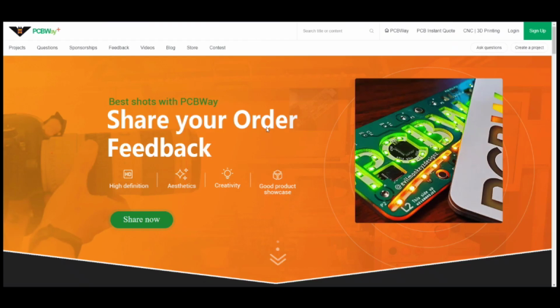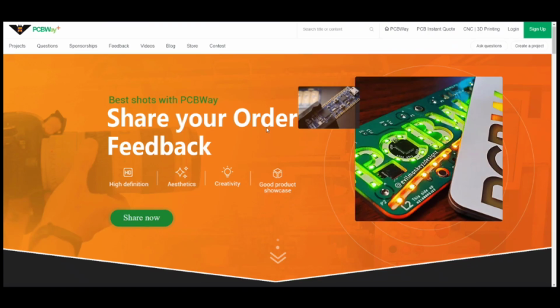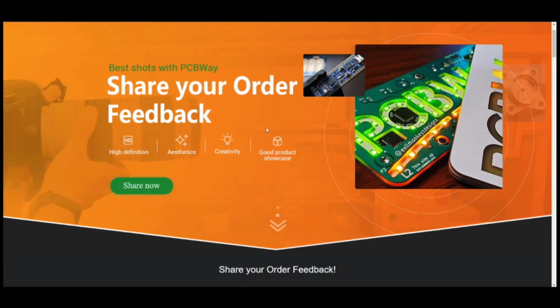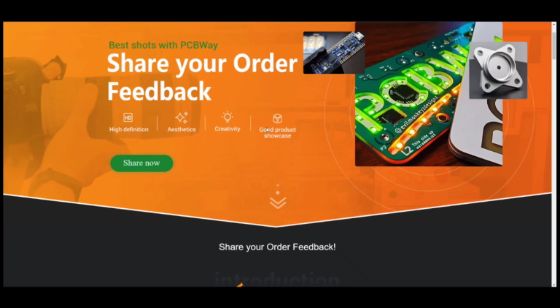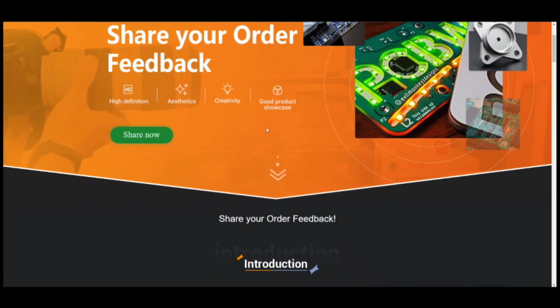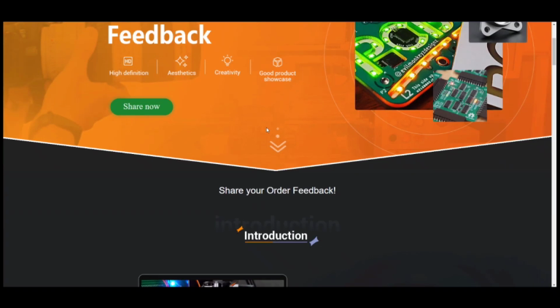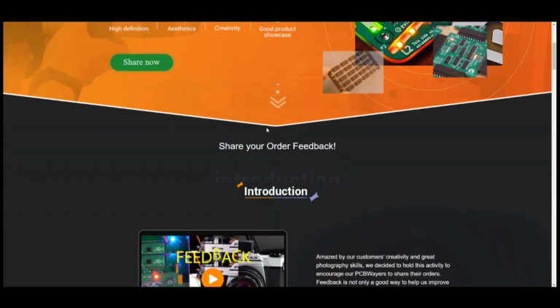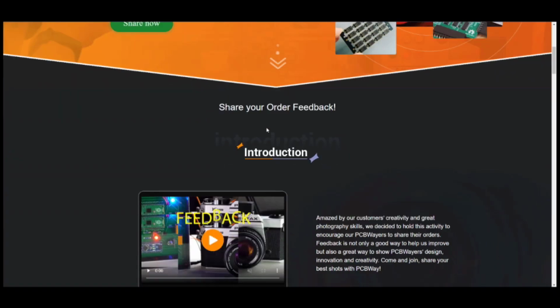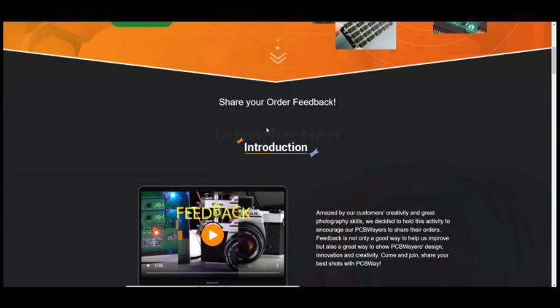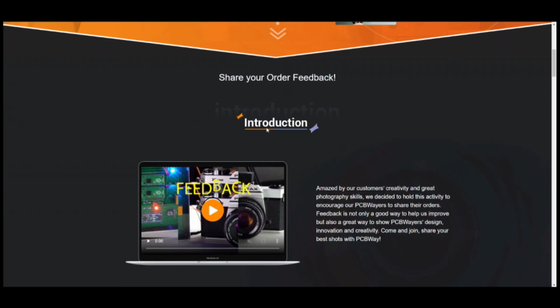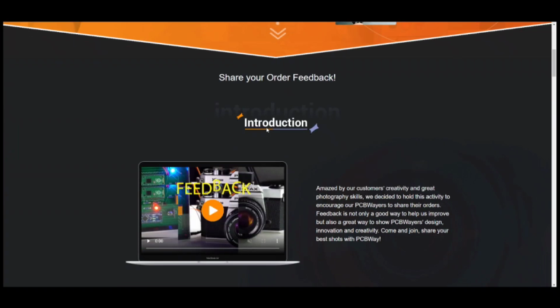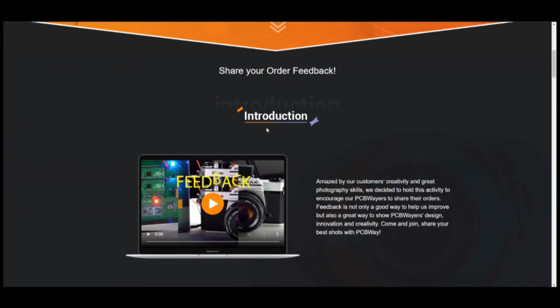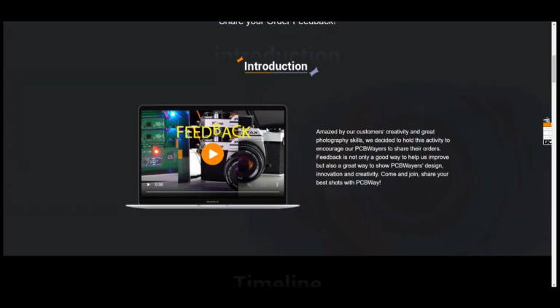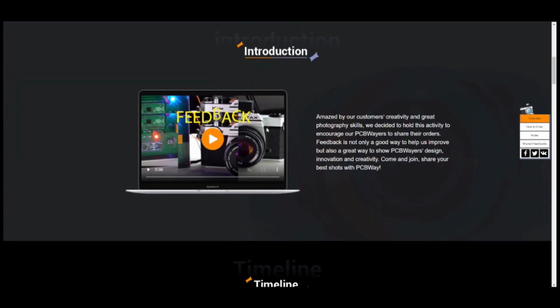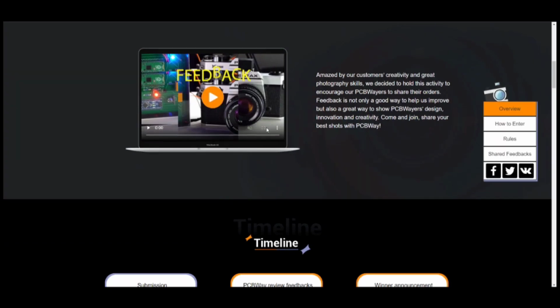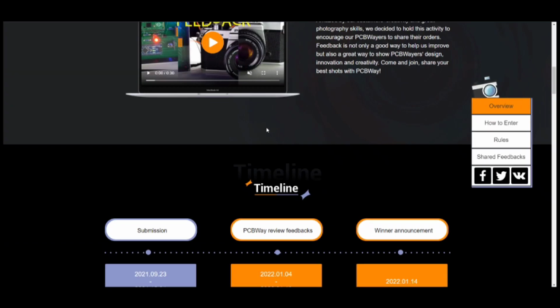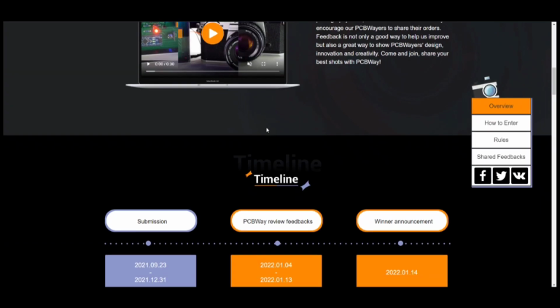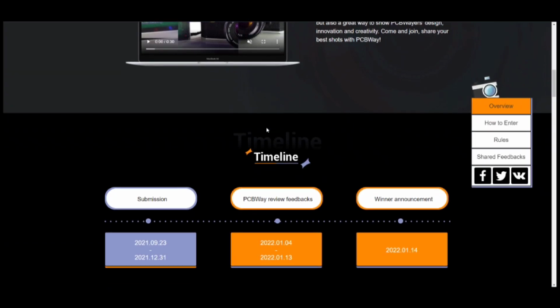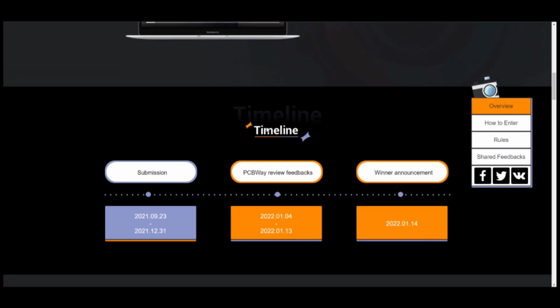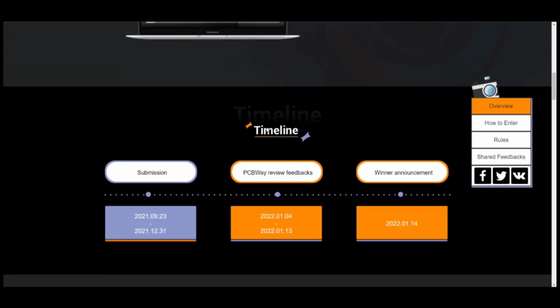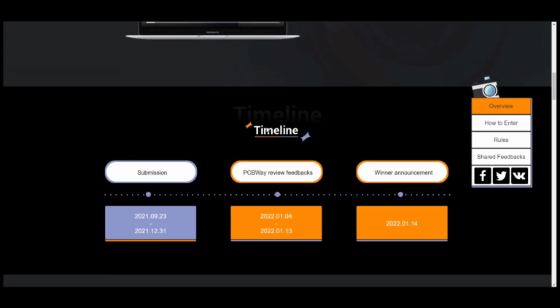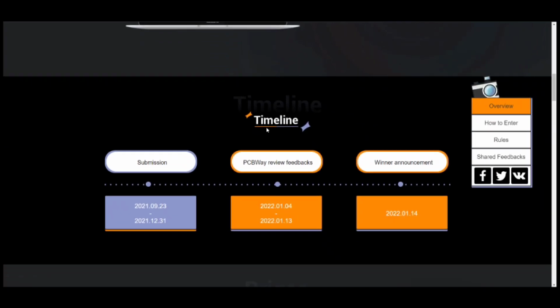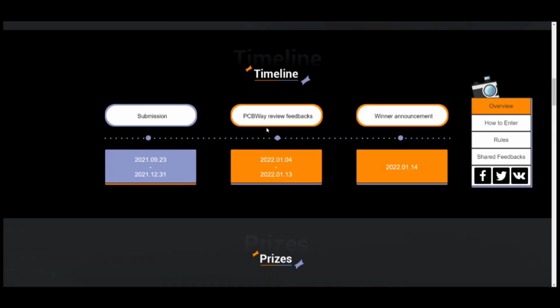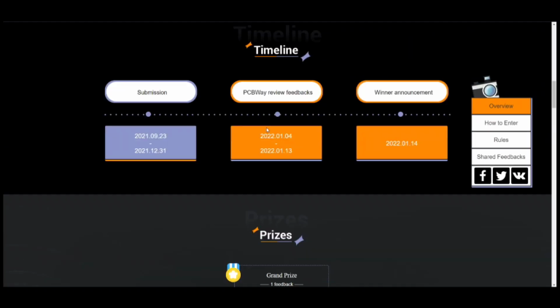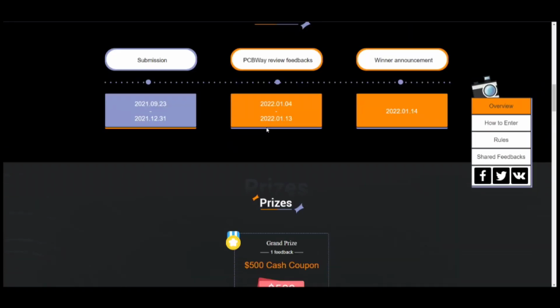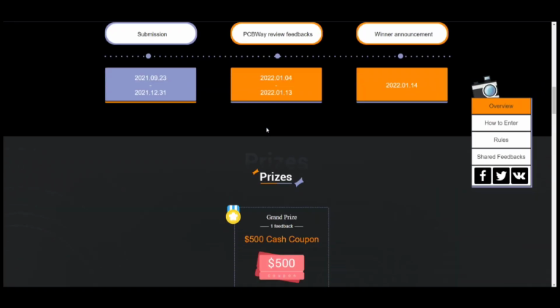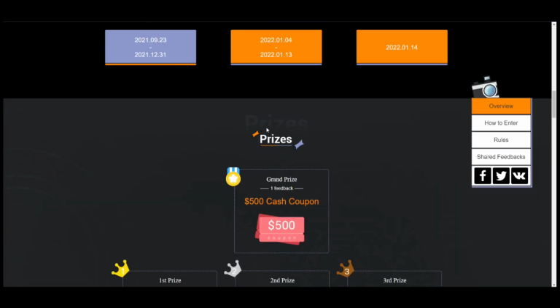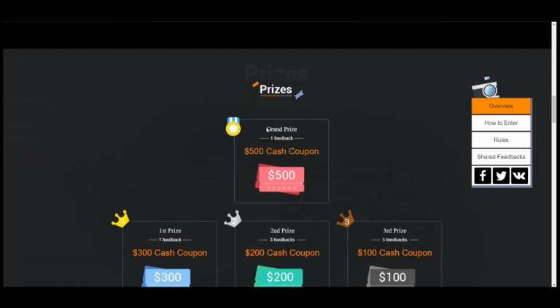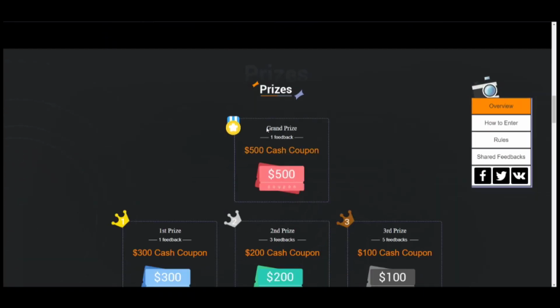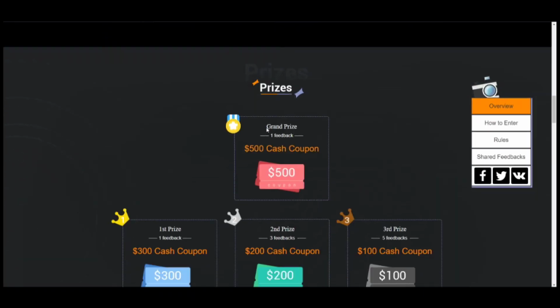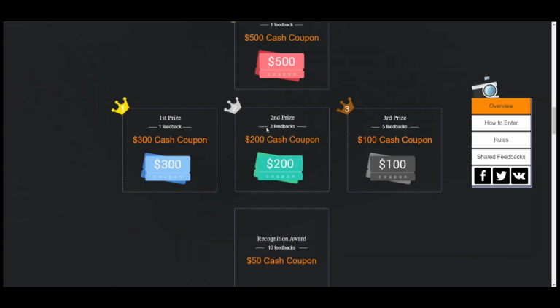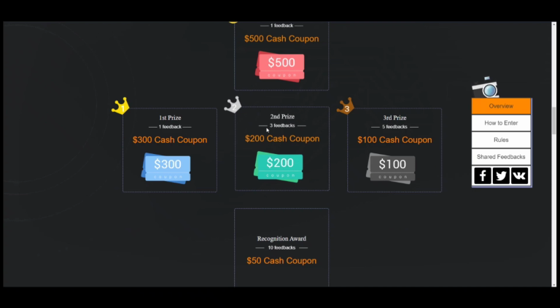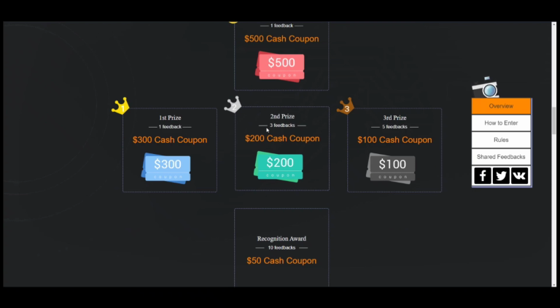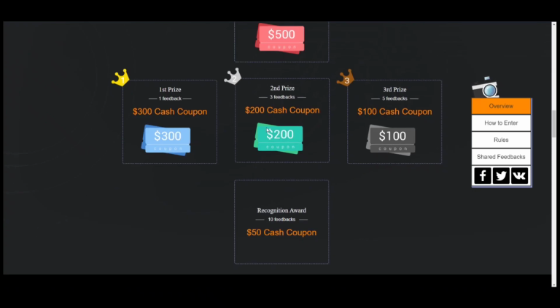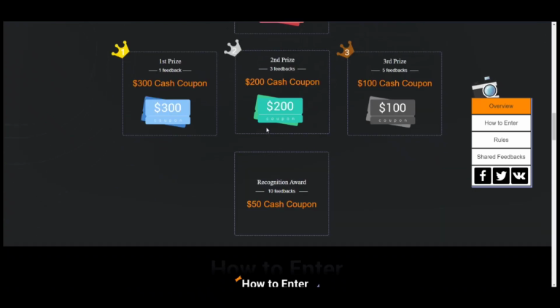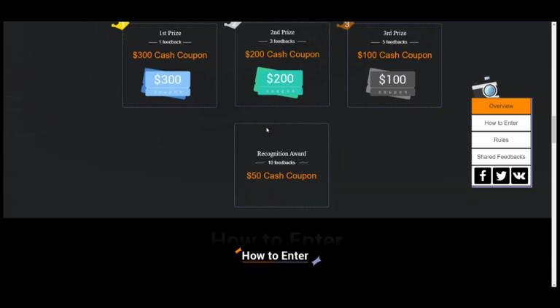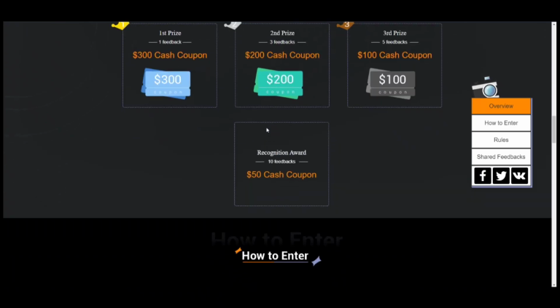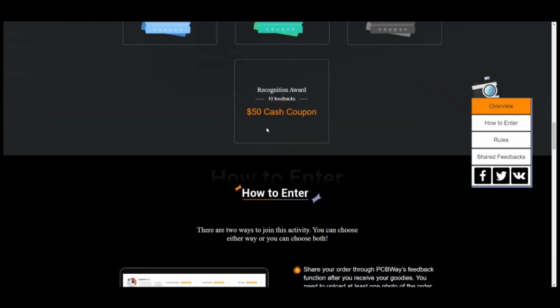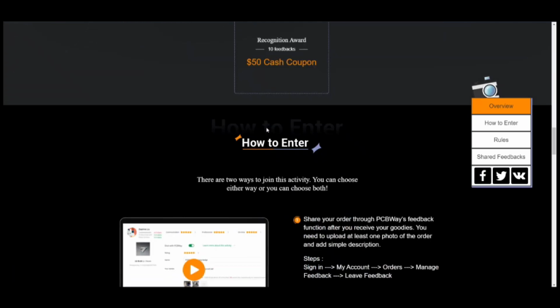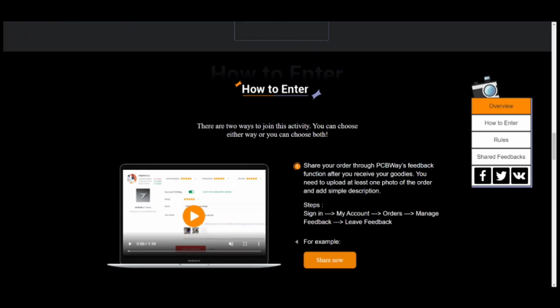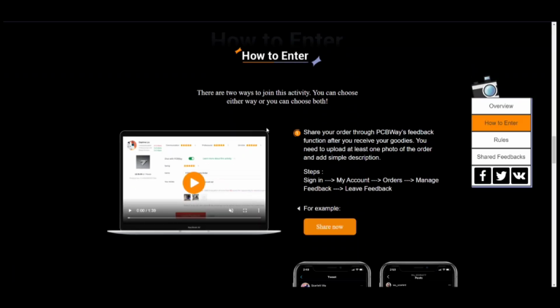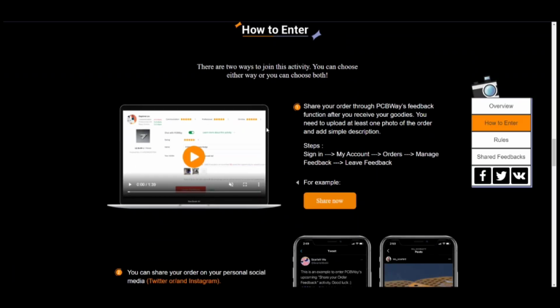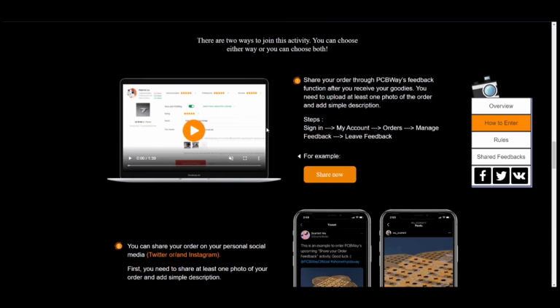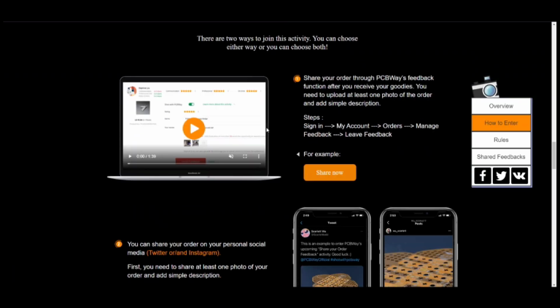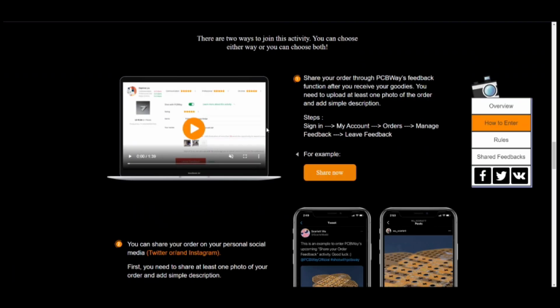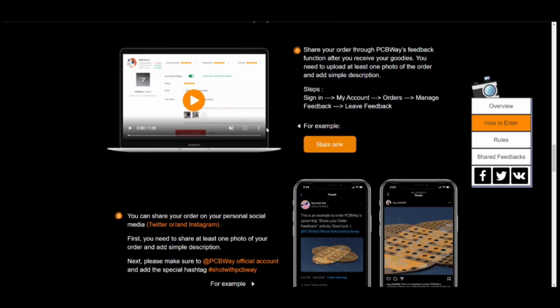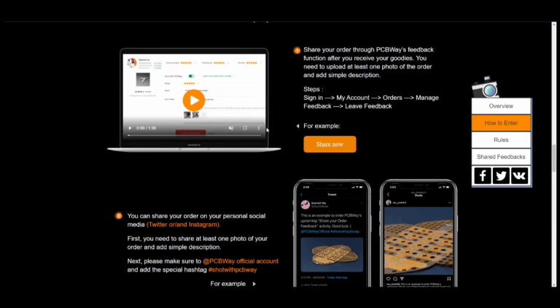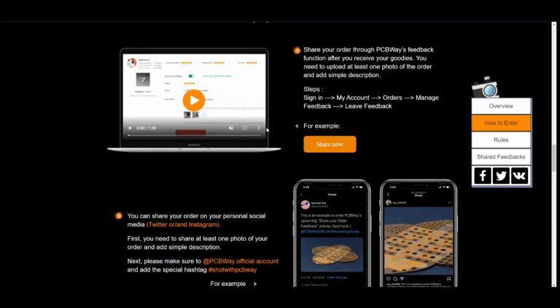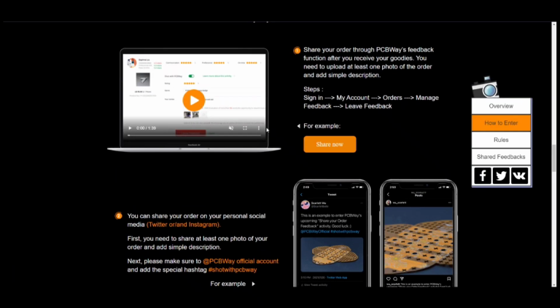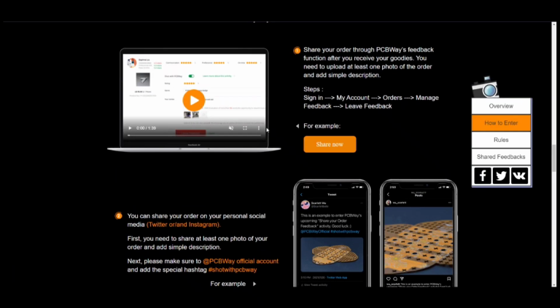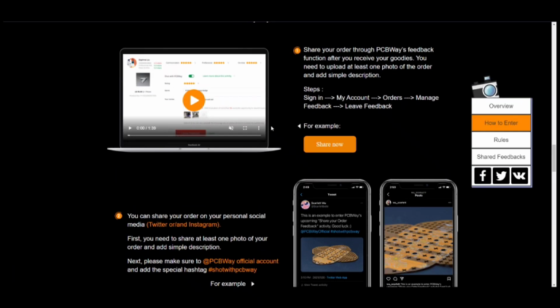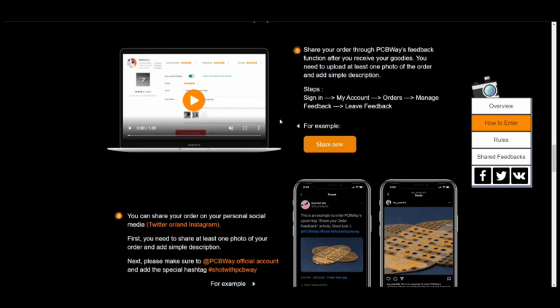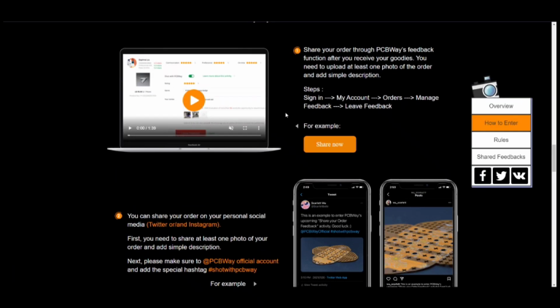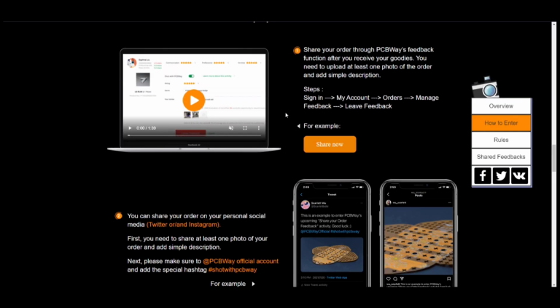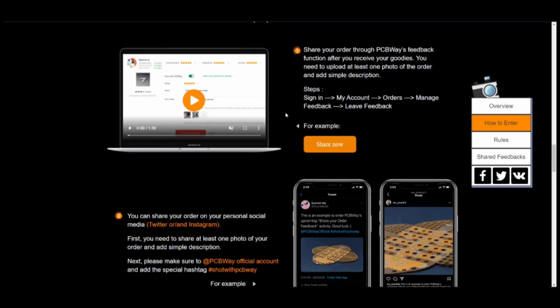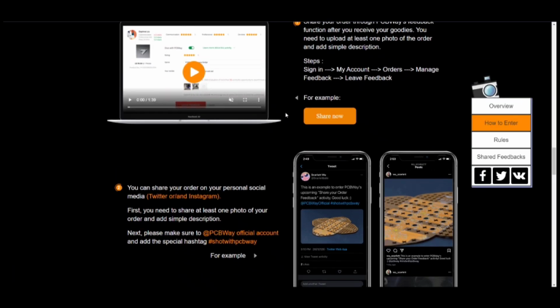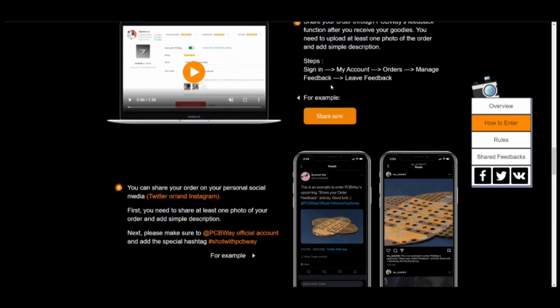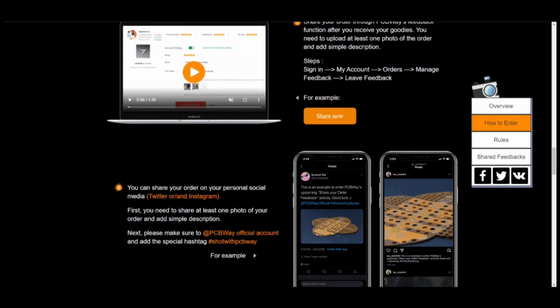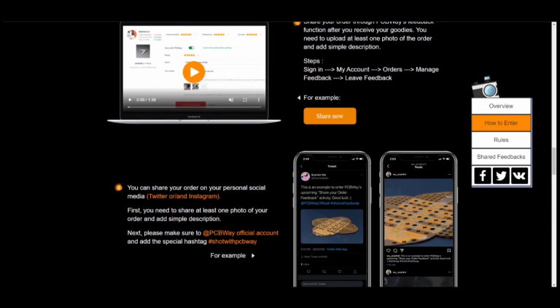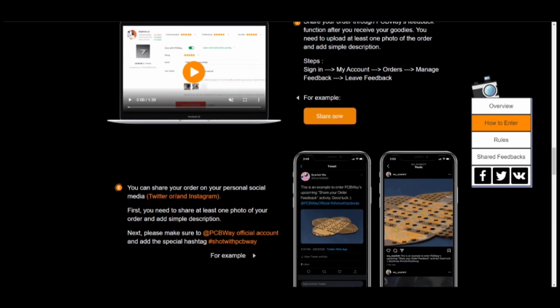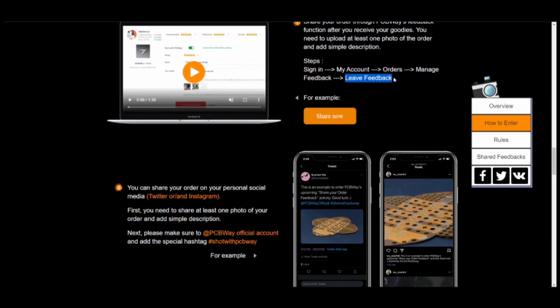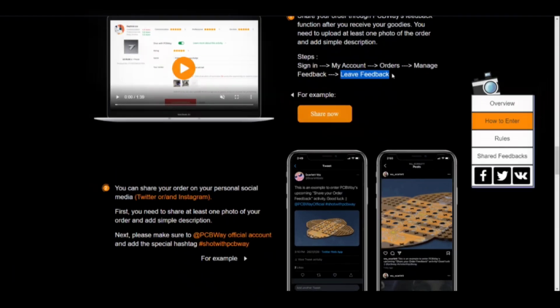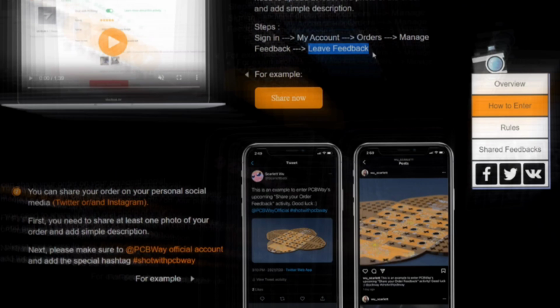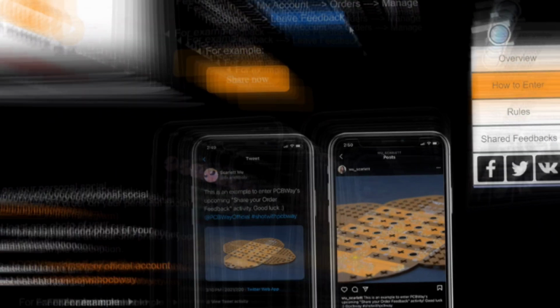PCBWay recently launched a new contest where you can share your order feedback to win amazing prizes. Check the link in the description to learn more.